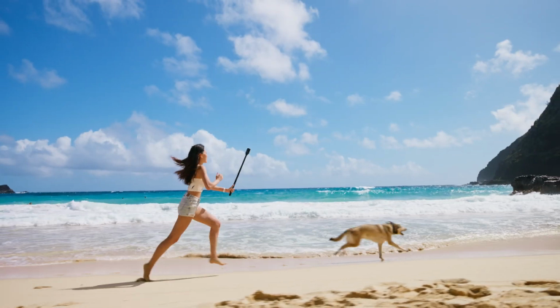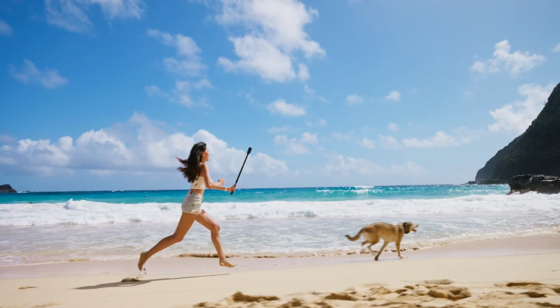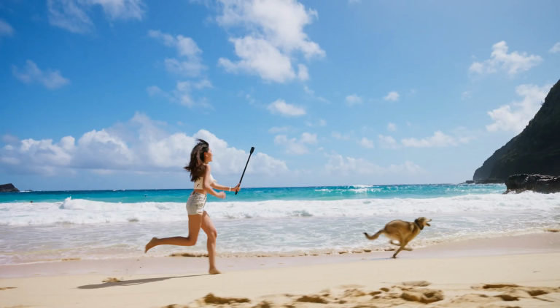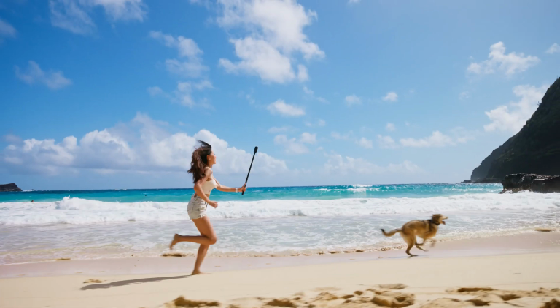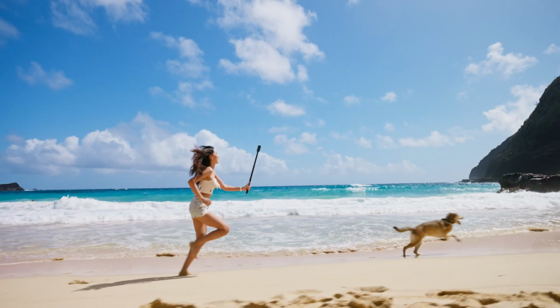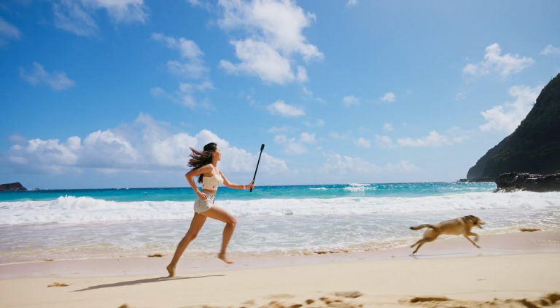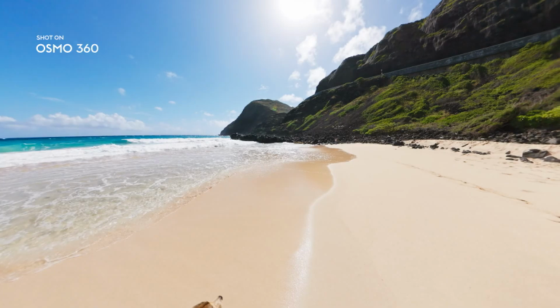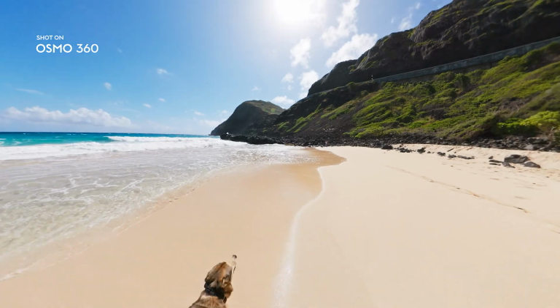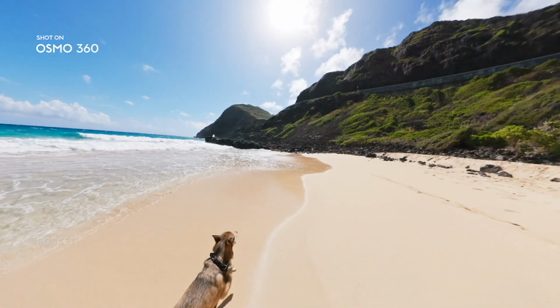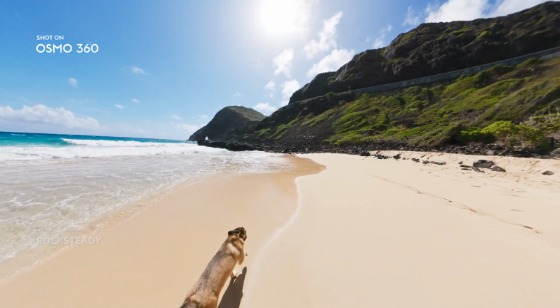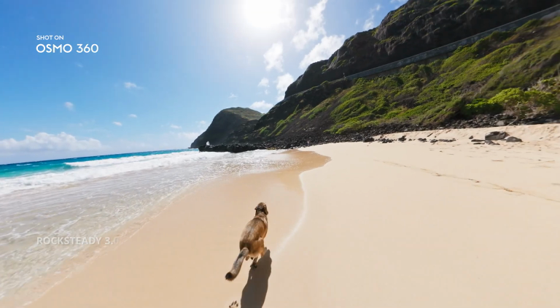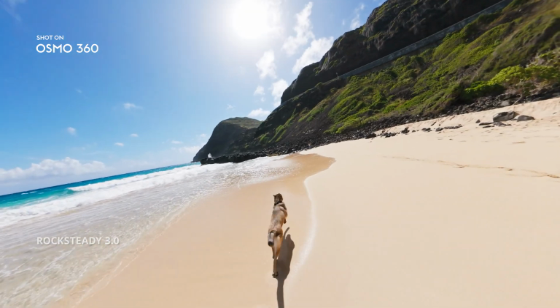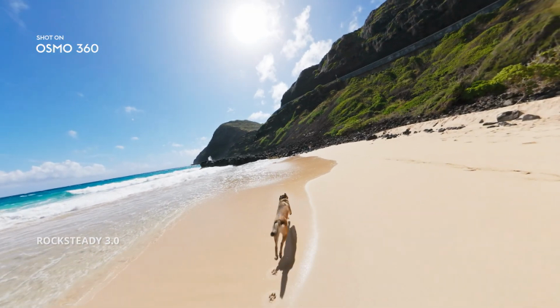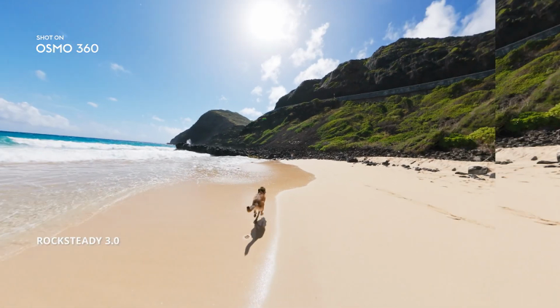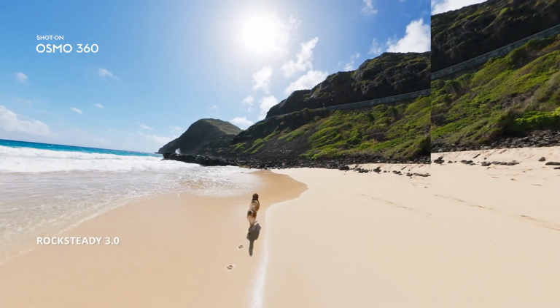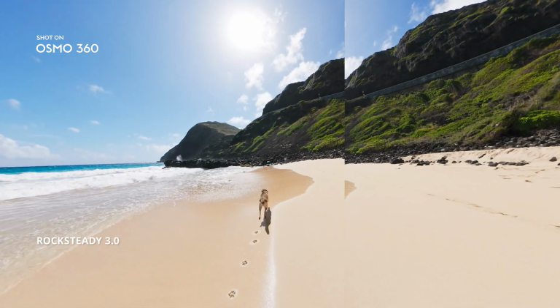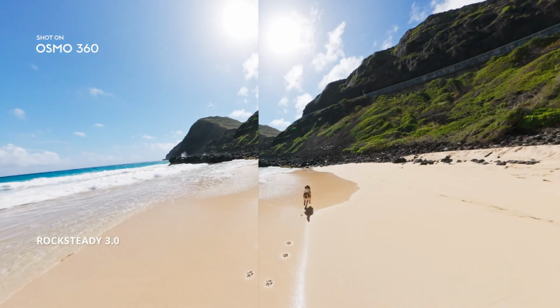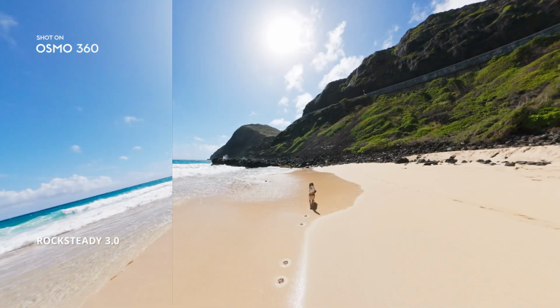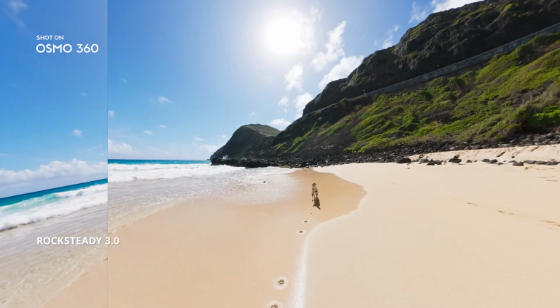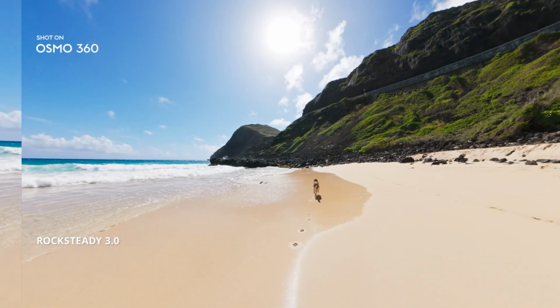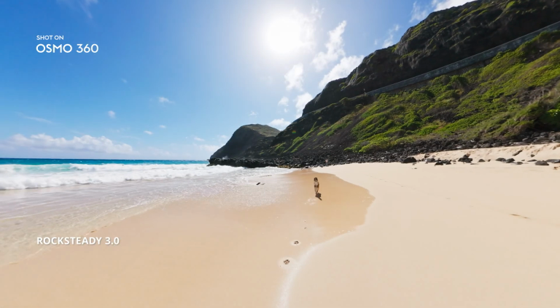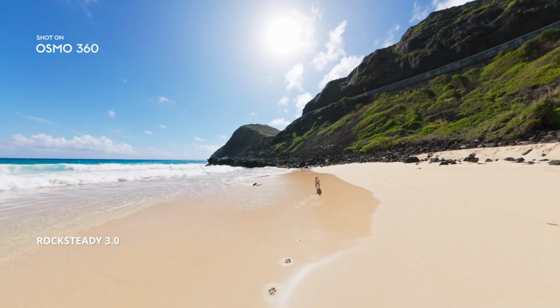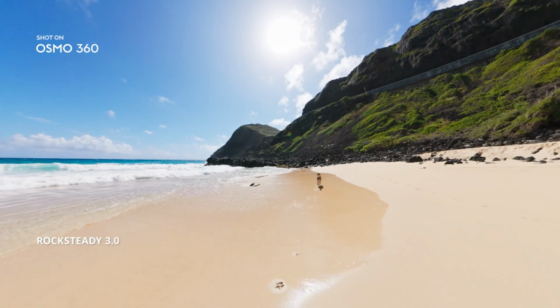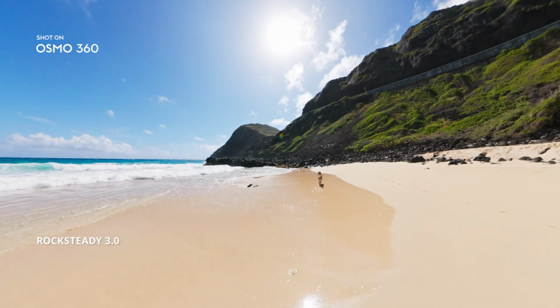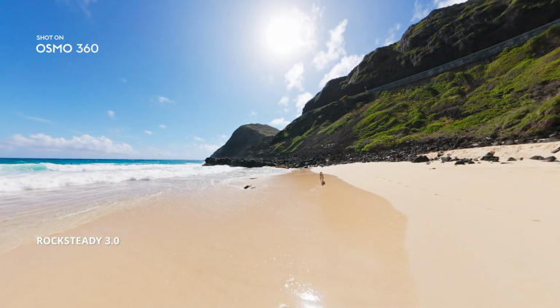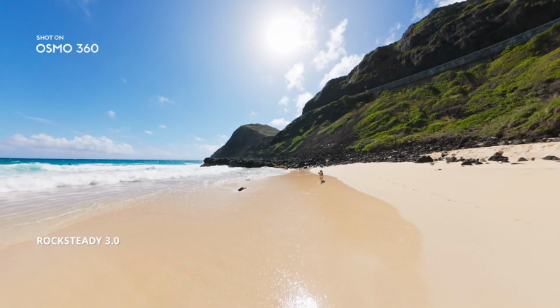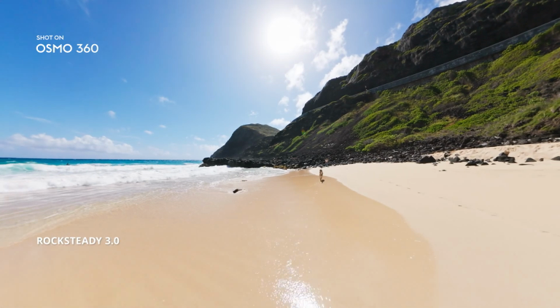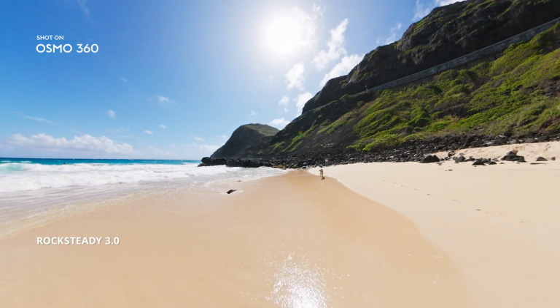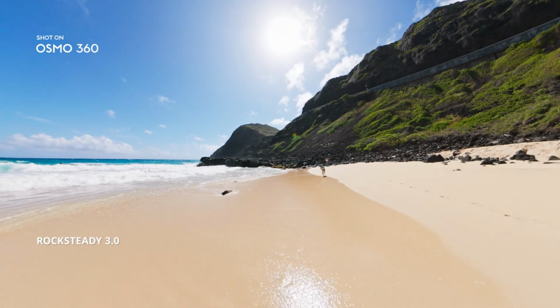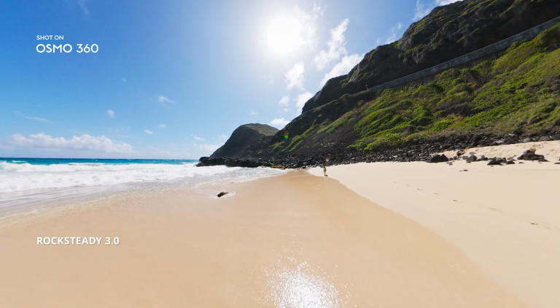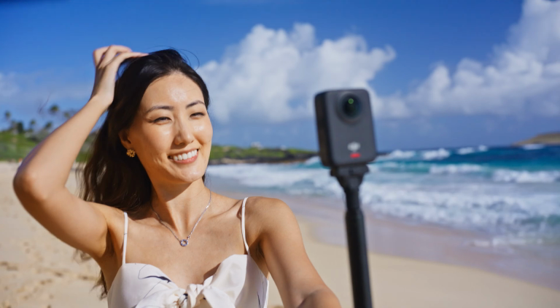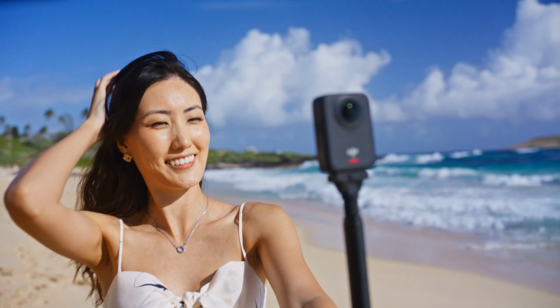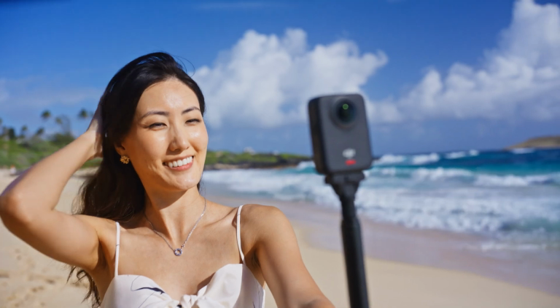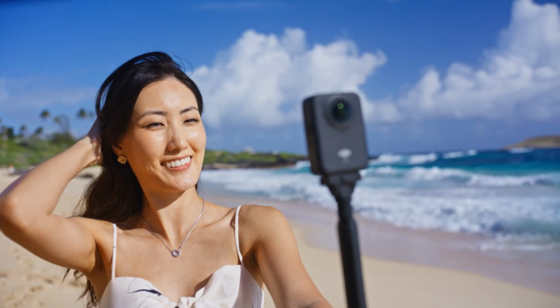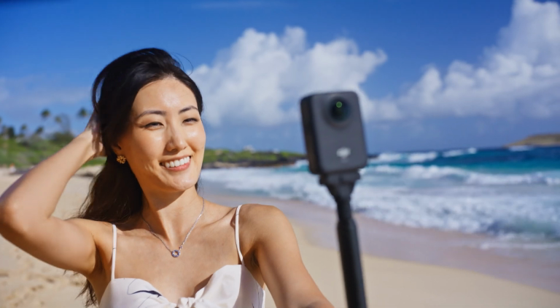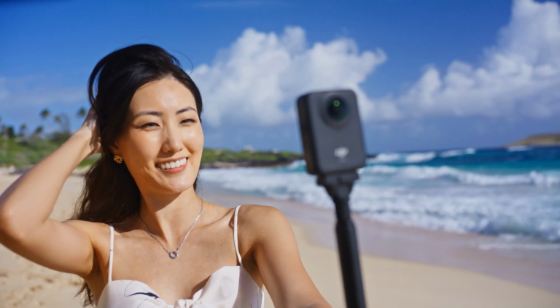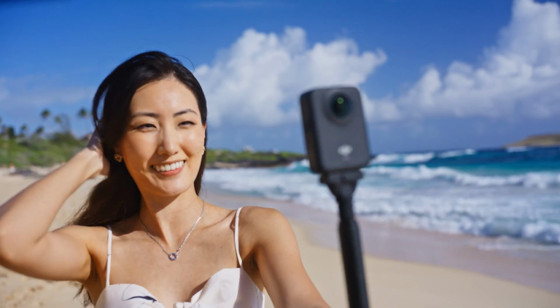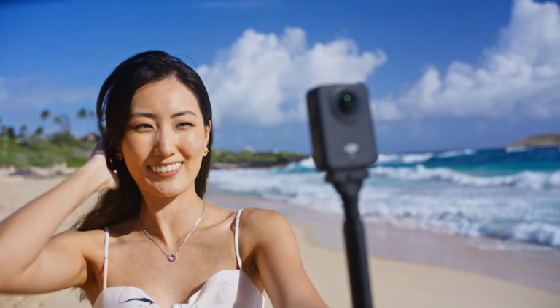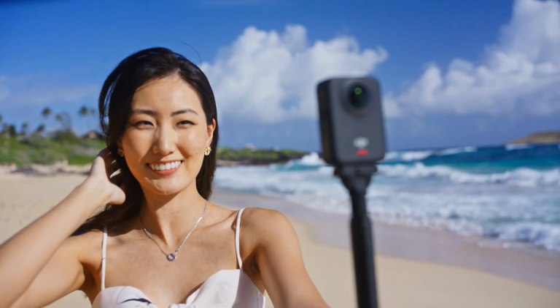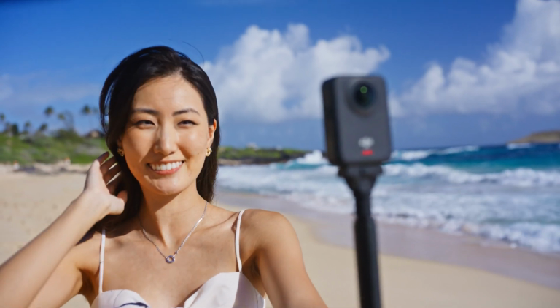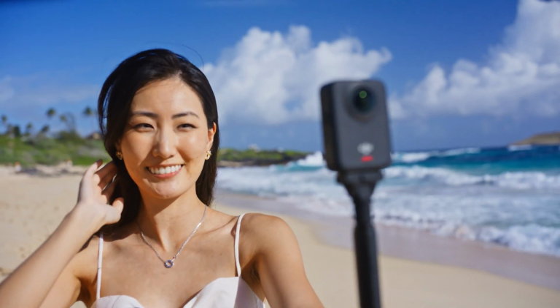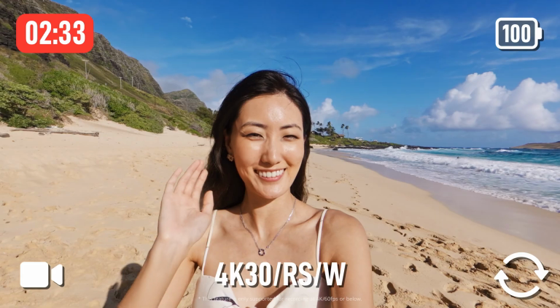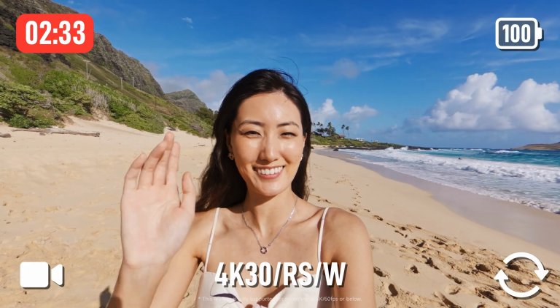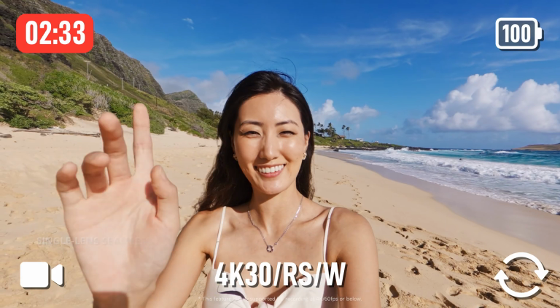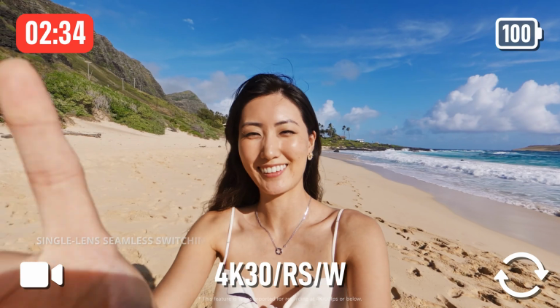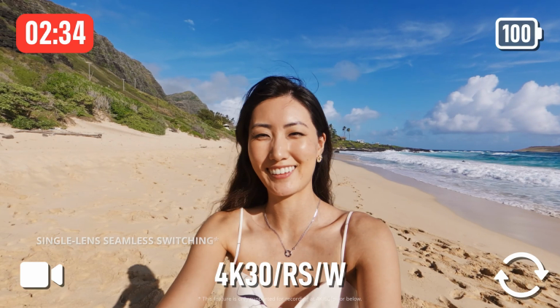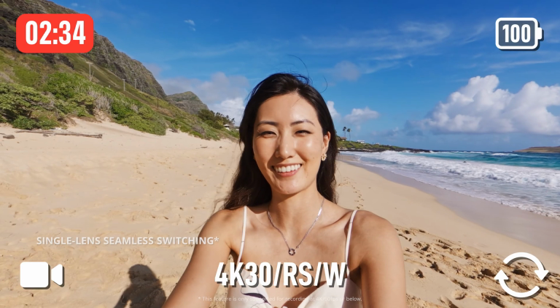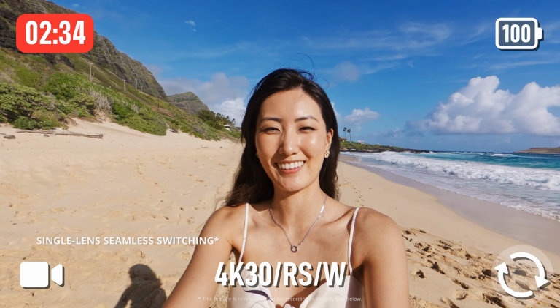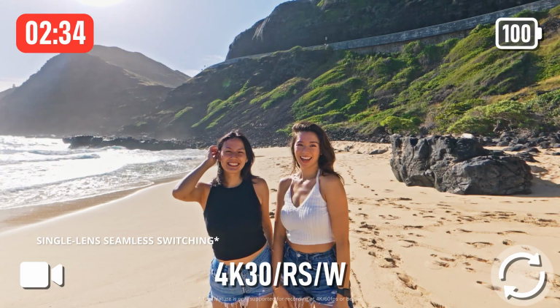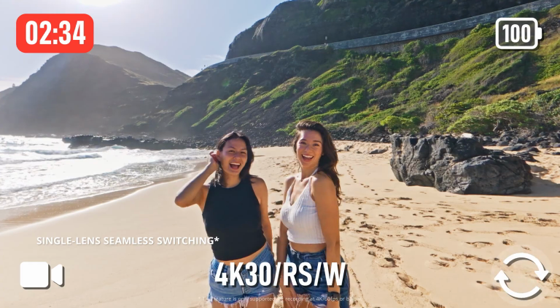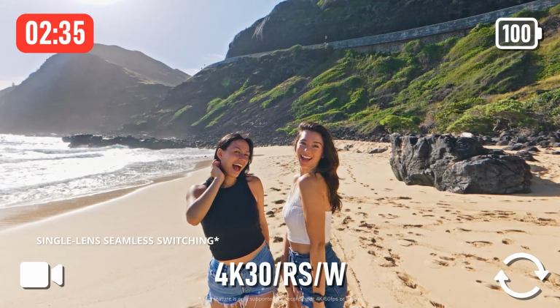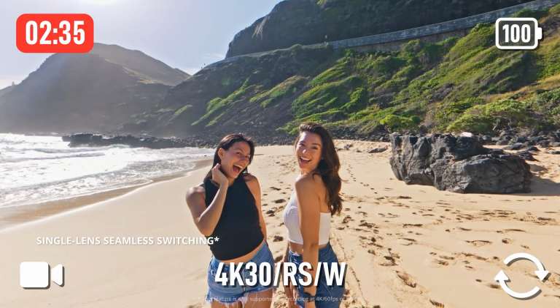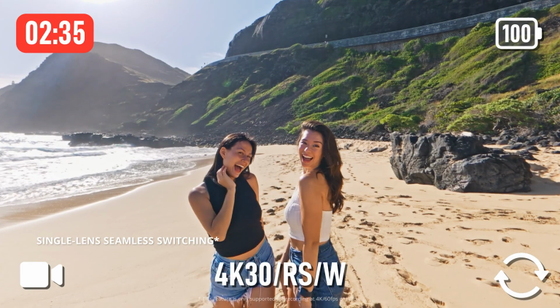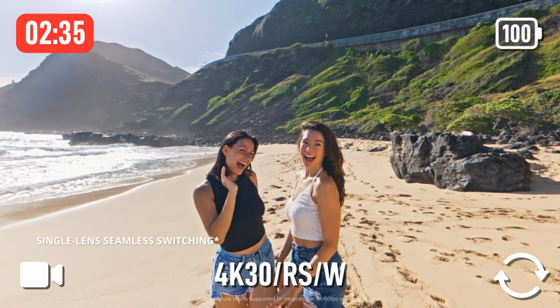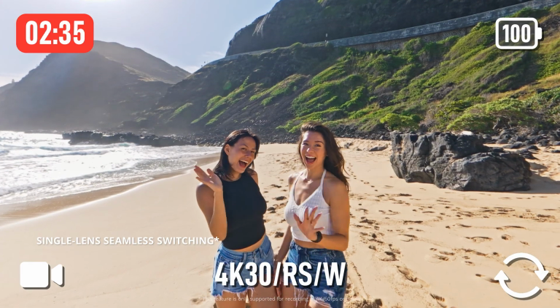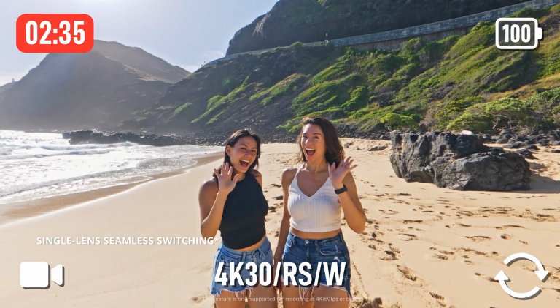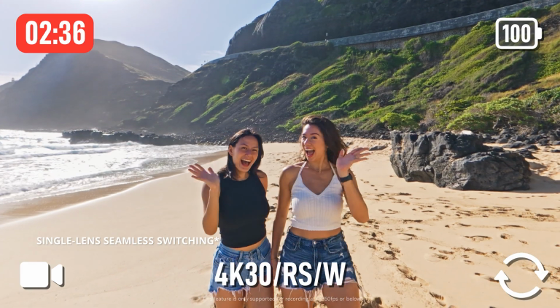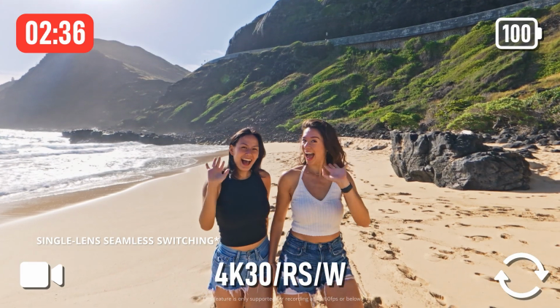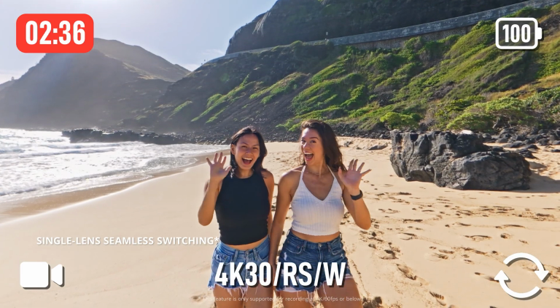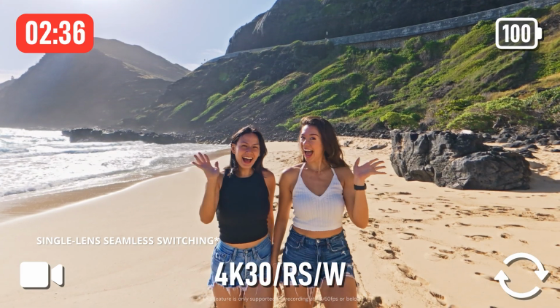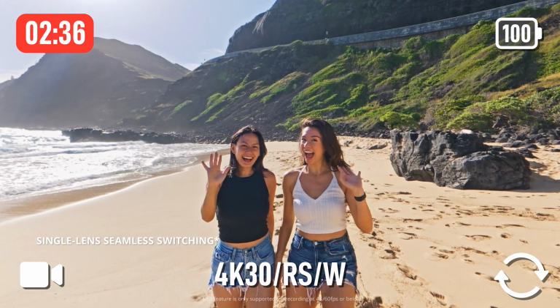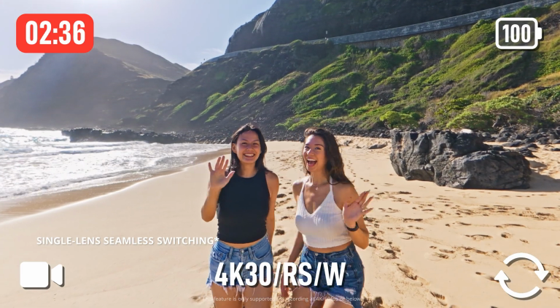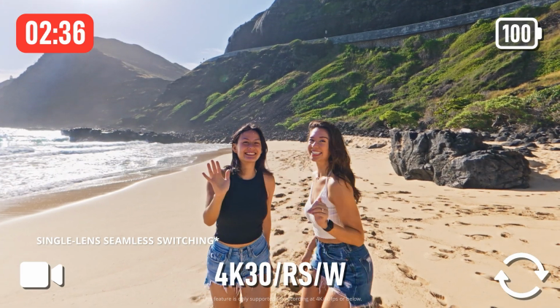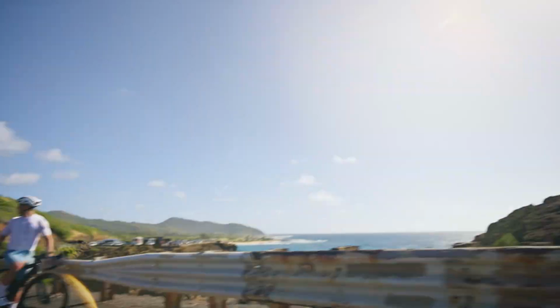Rocksteady eliminates shake, no matter how wild the ride. Switch lenses mid-shoot from you to the wild in one move.